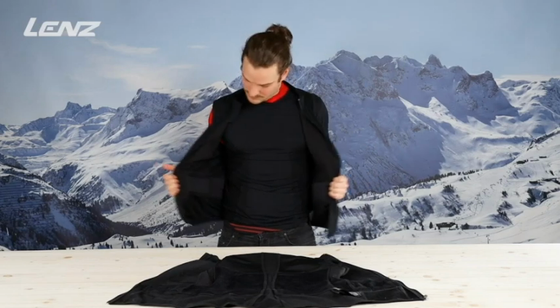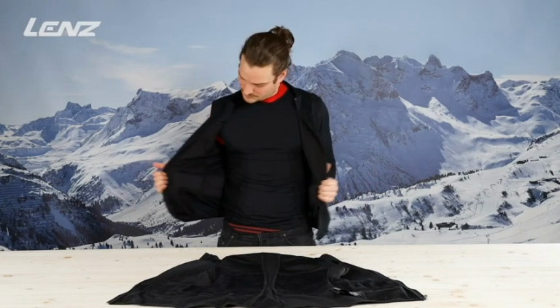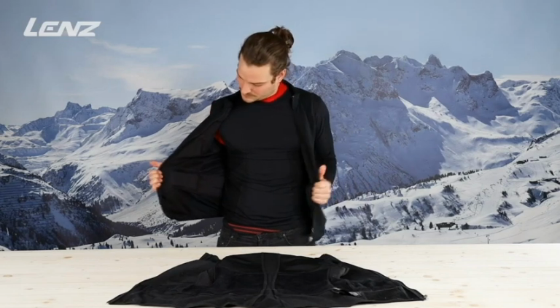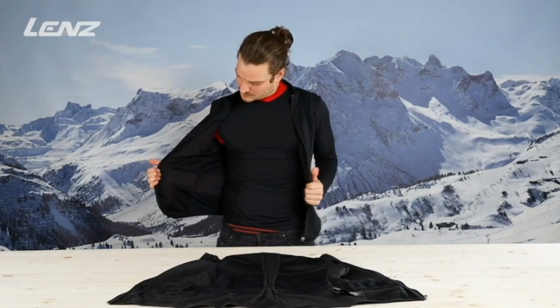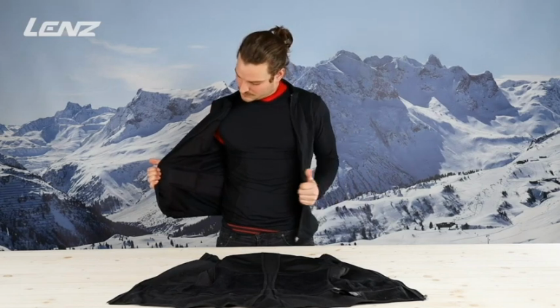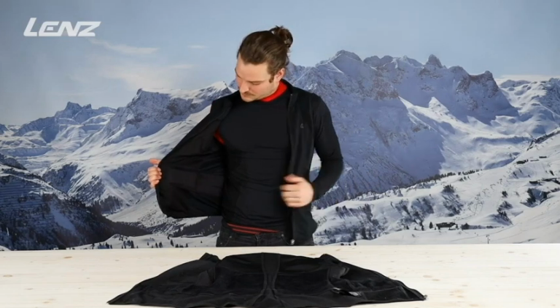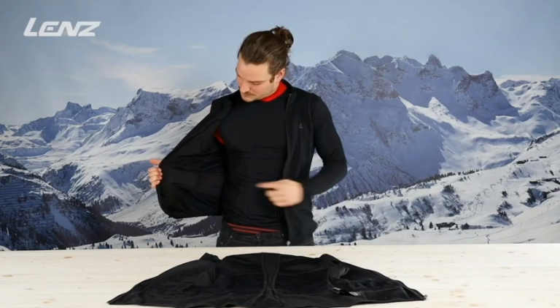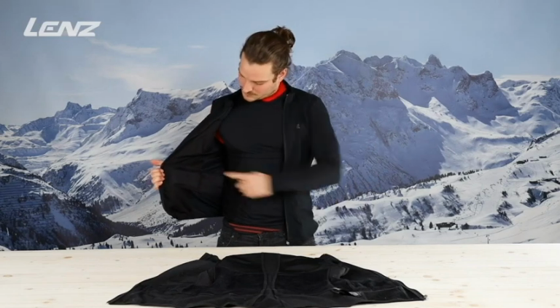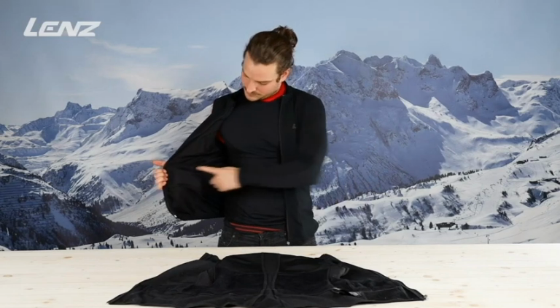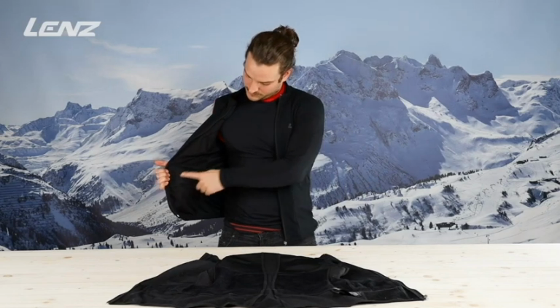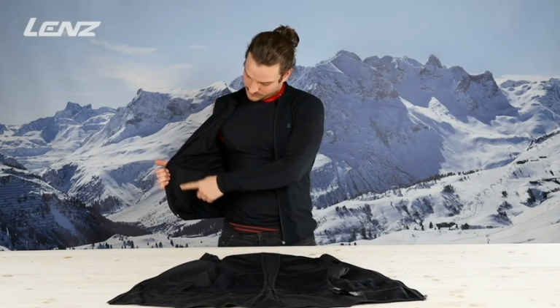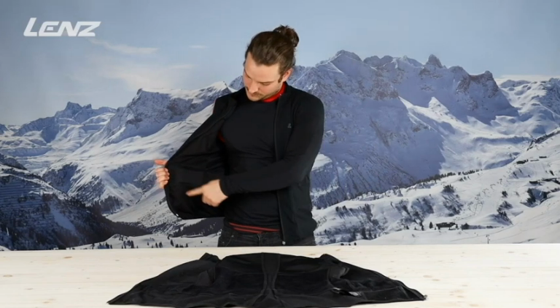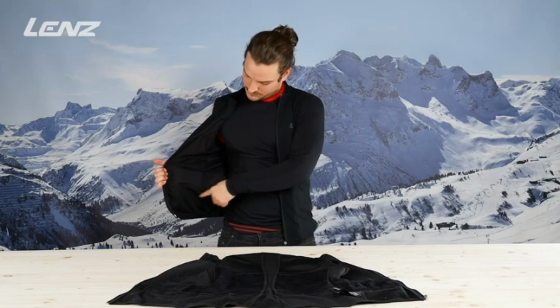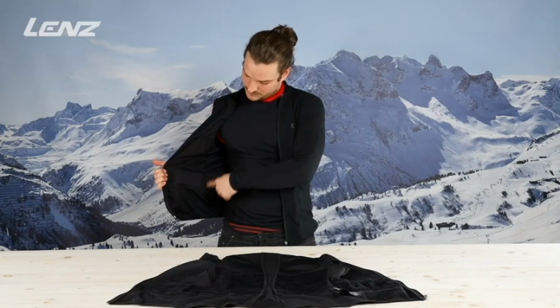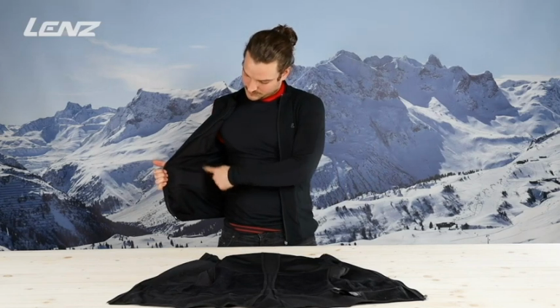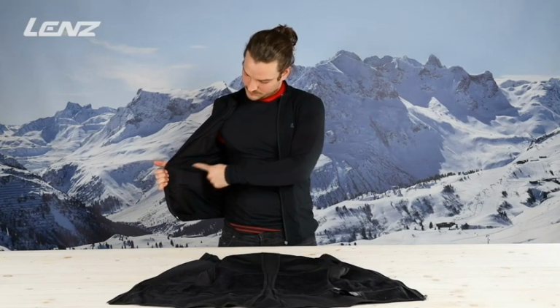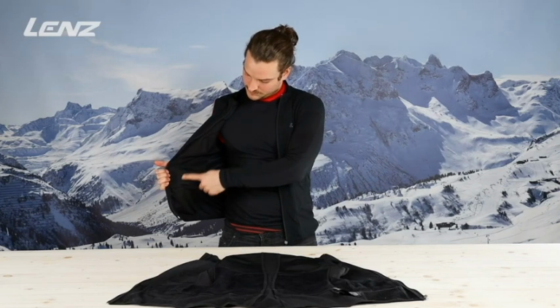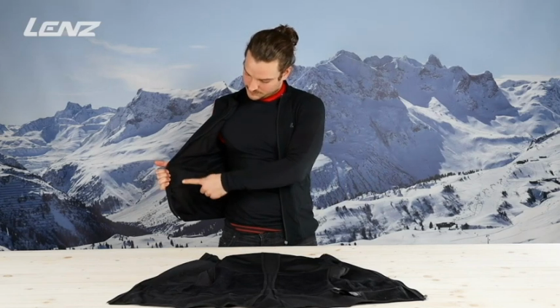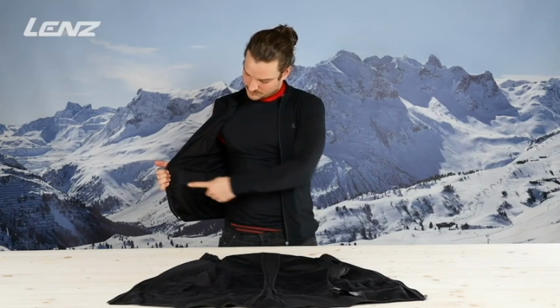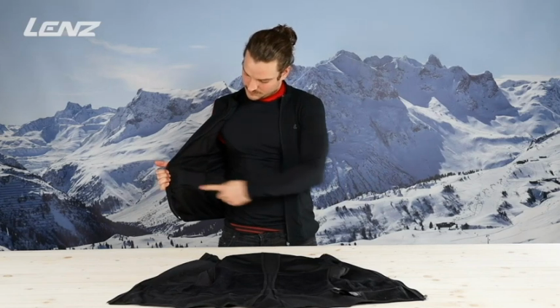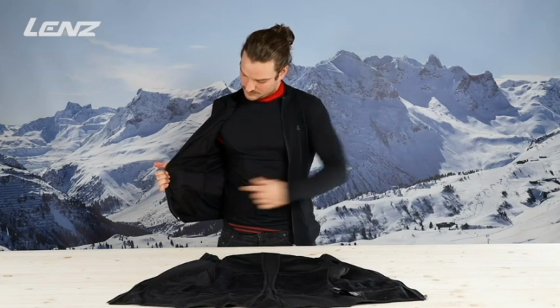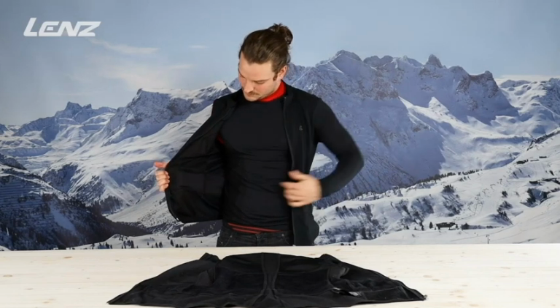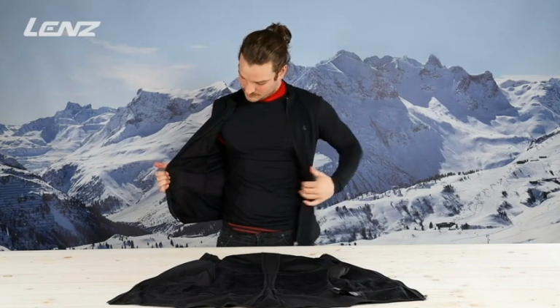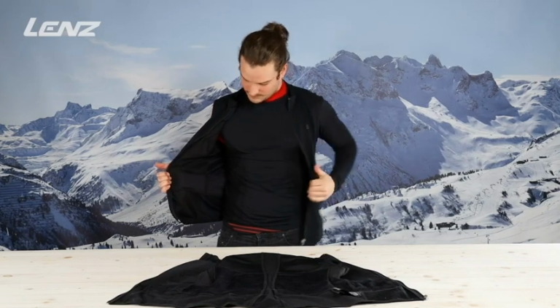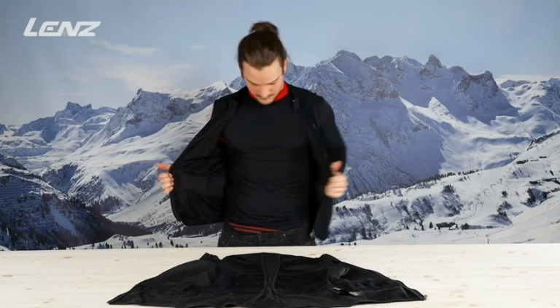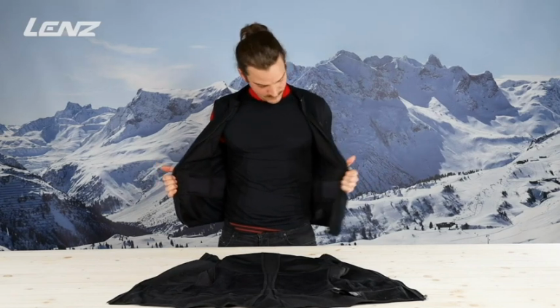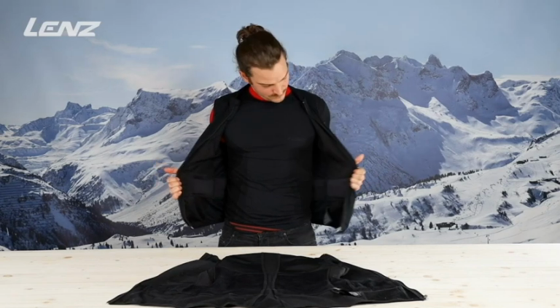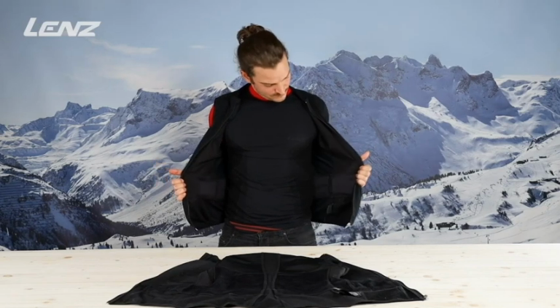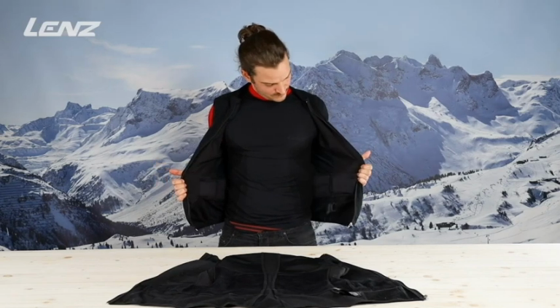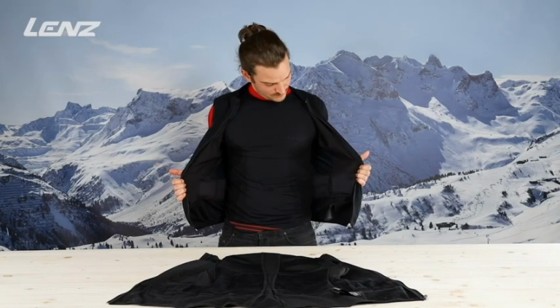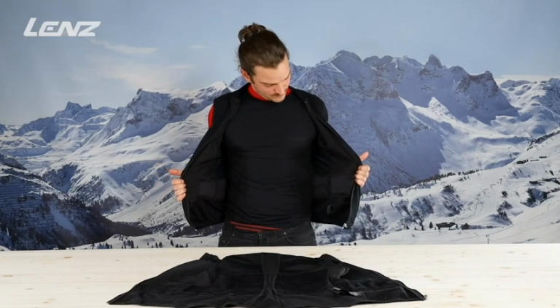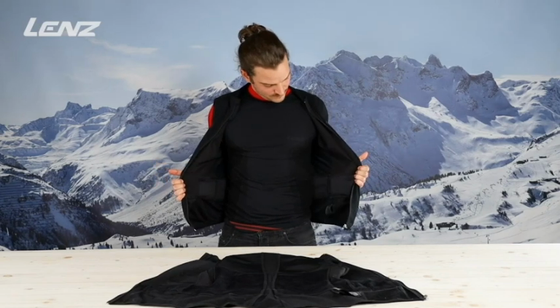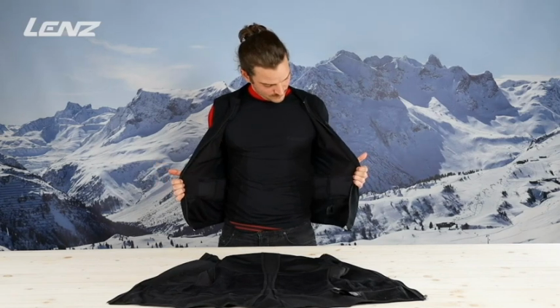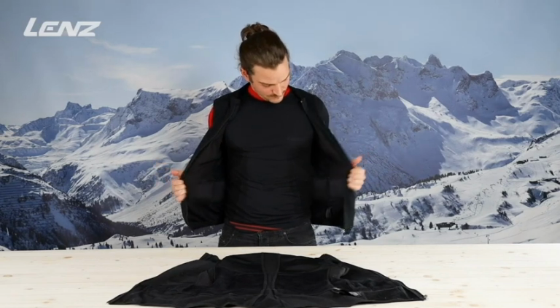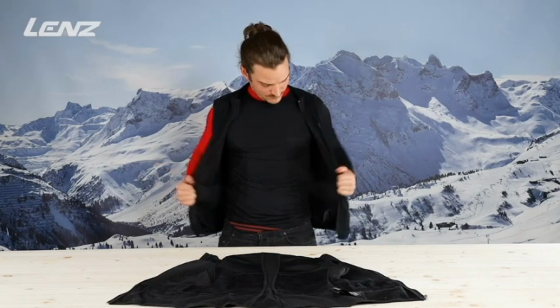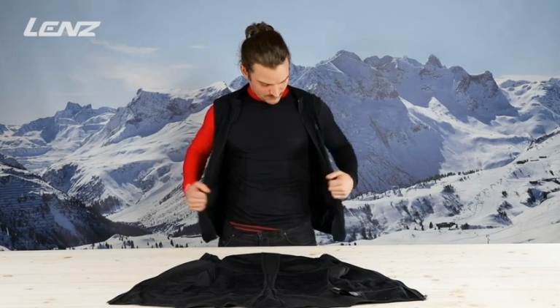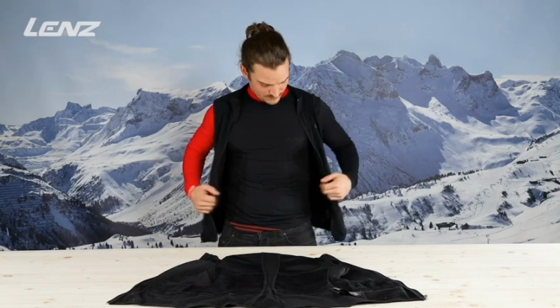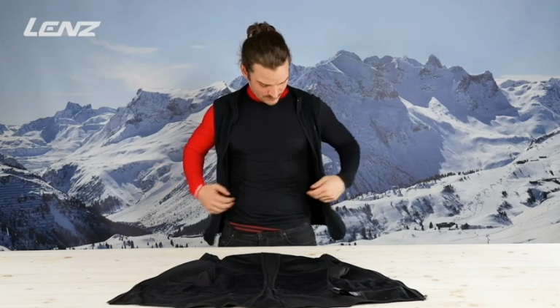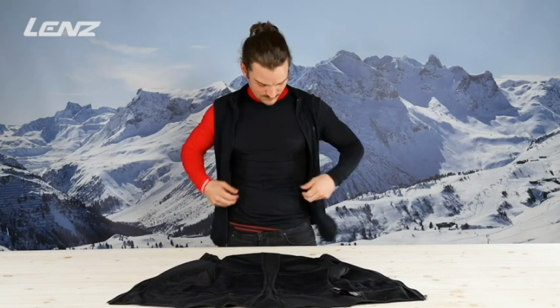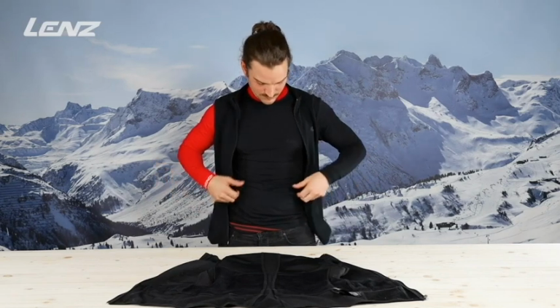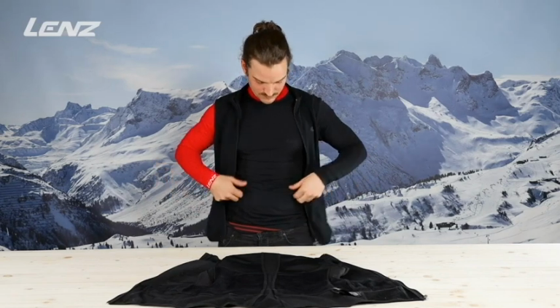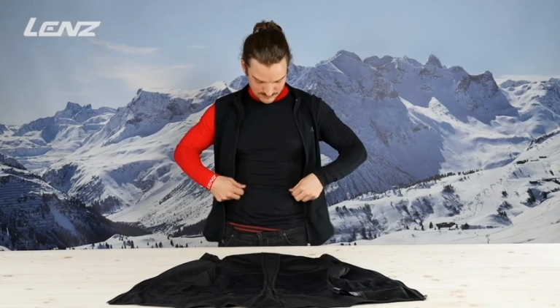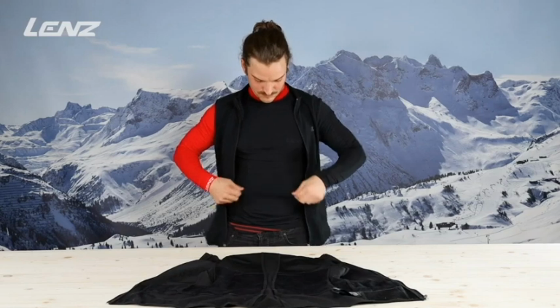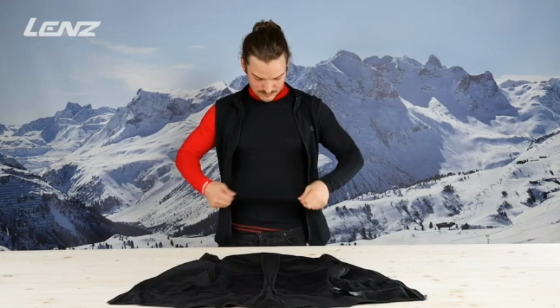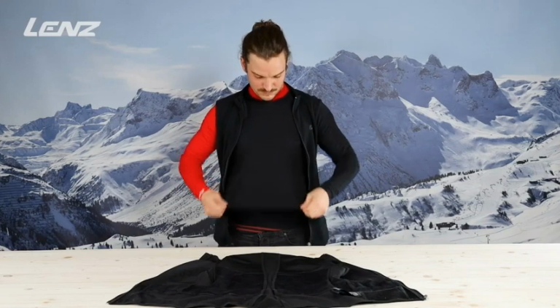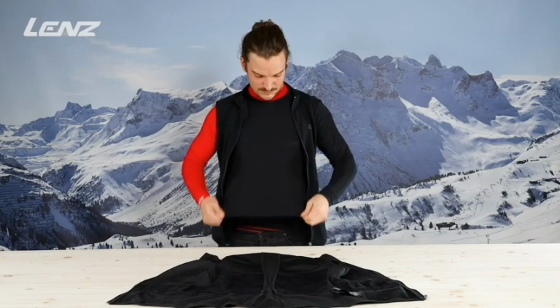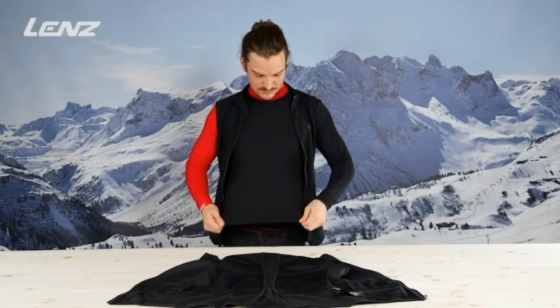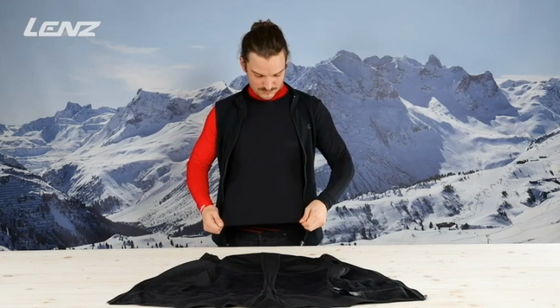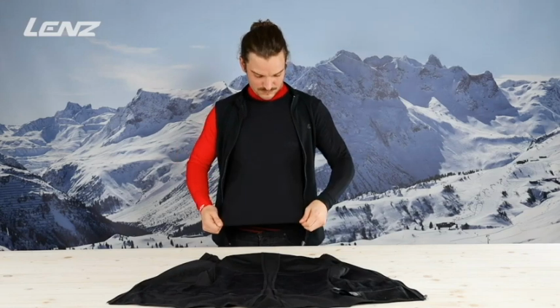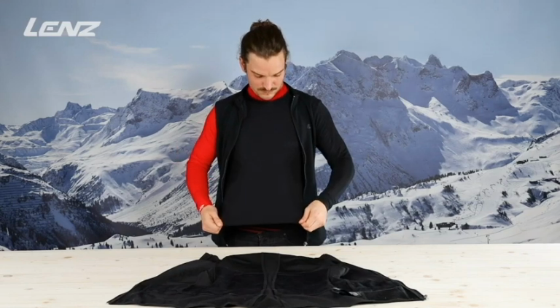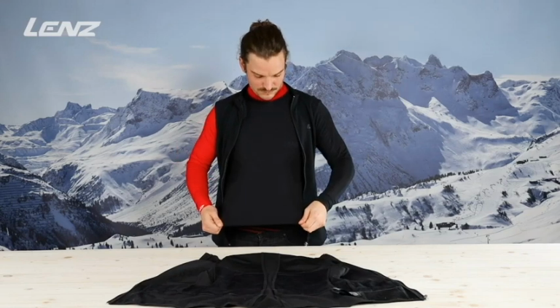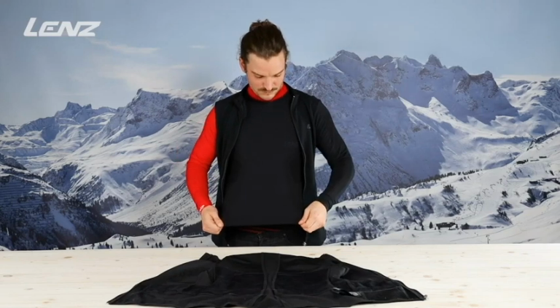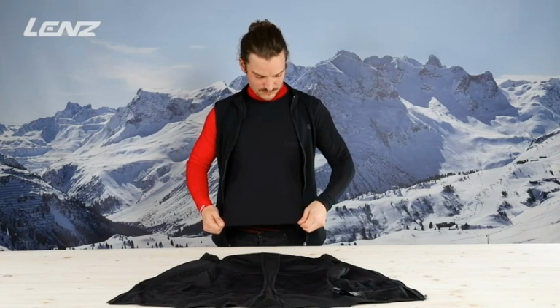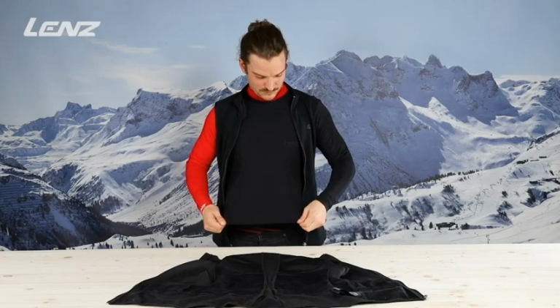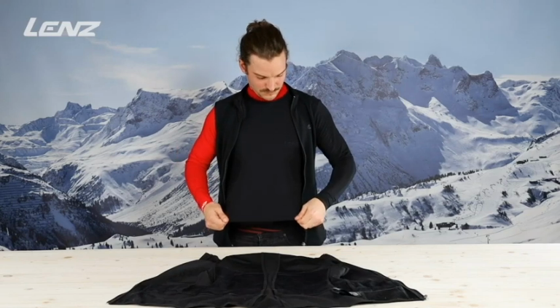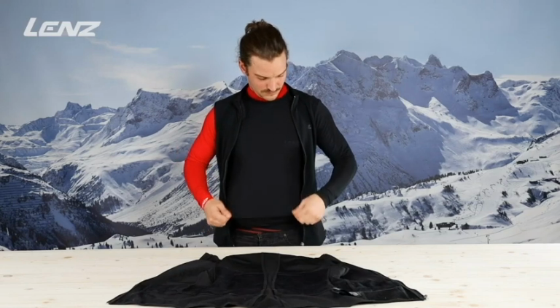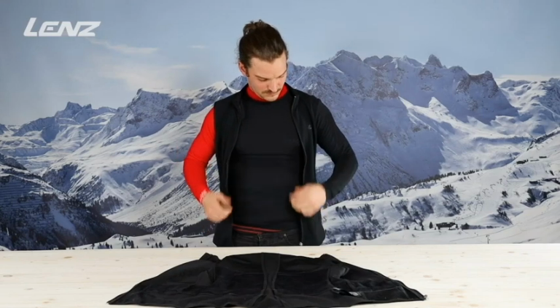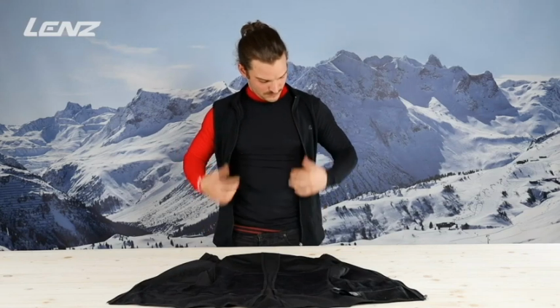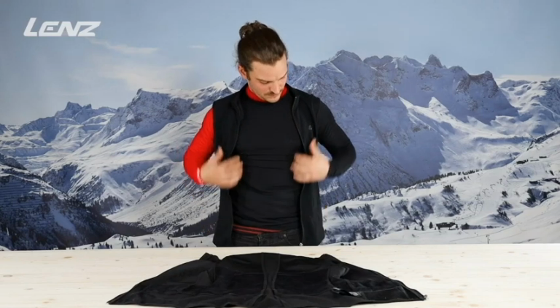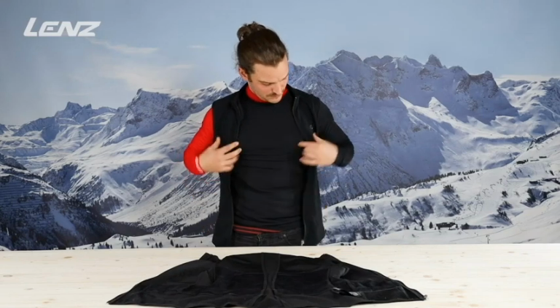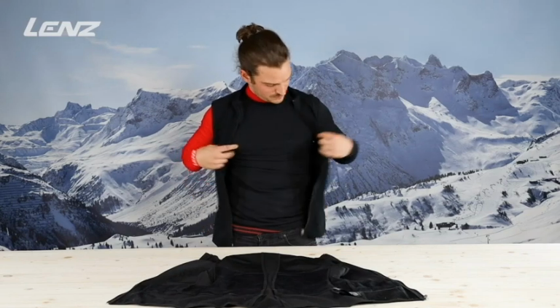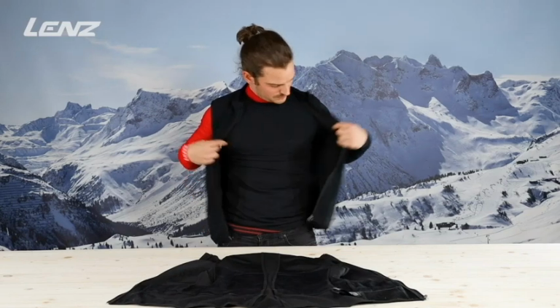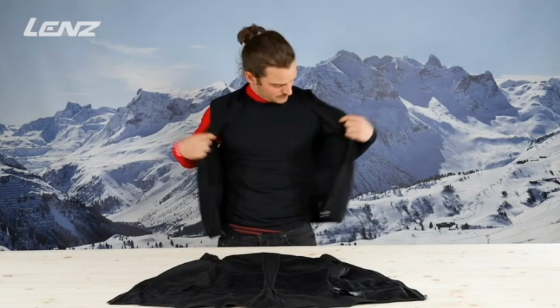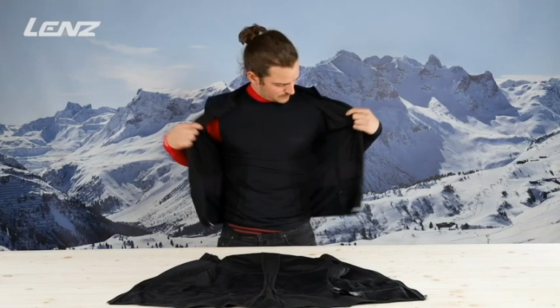Ideally, only a thin long sleeve shirt is worn underneath, so that the heating elements are as close to the body as possible.